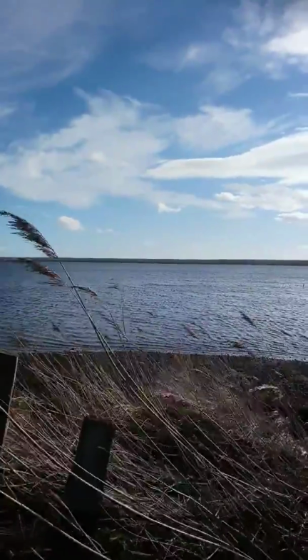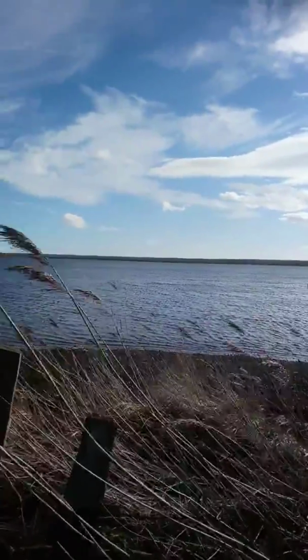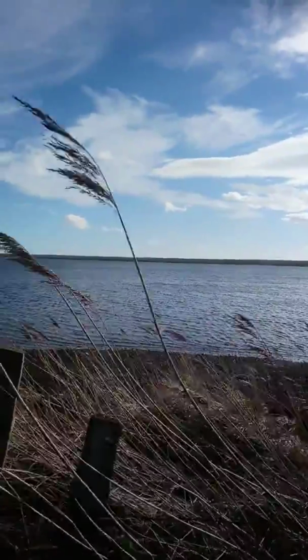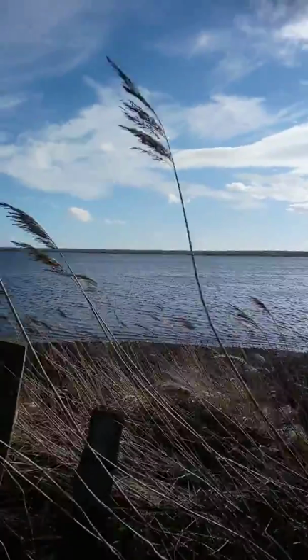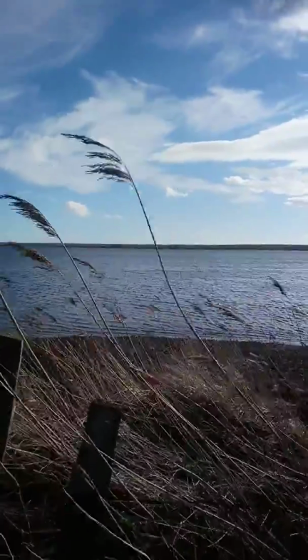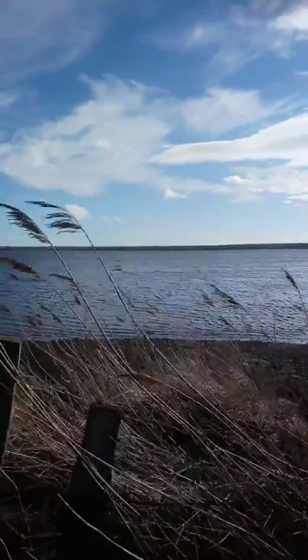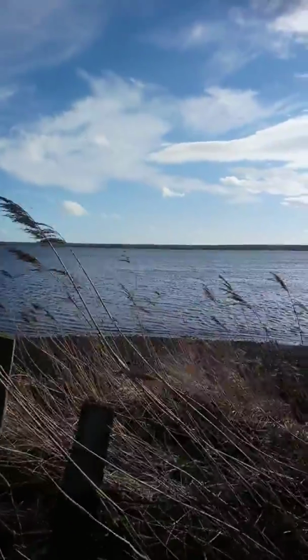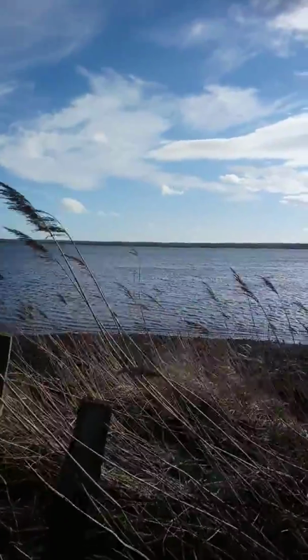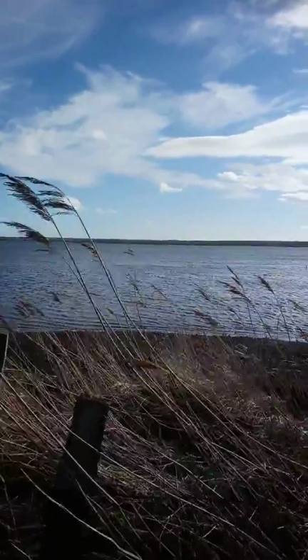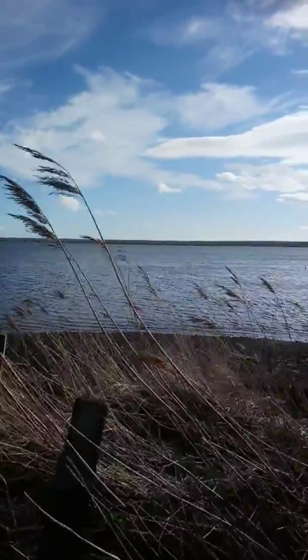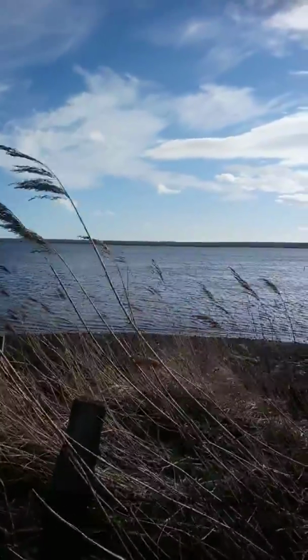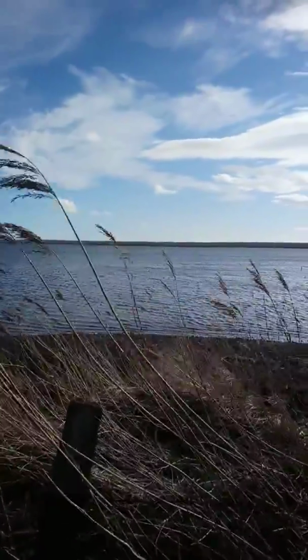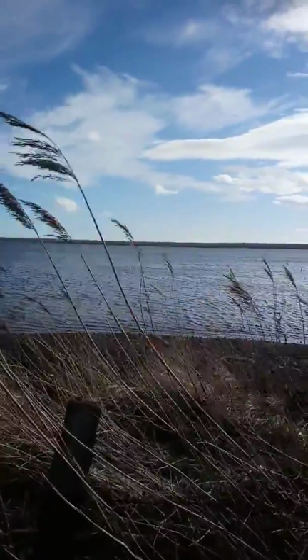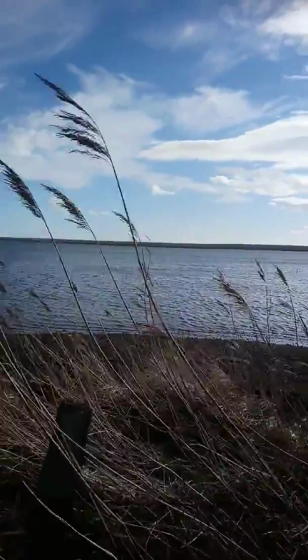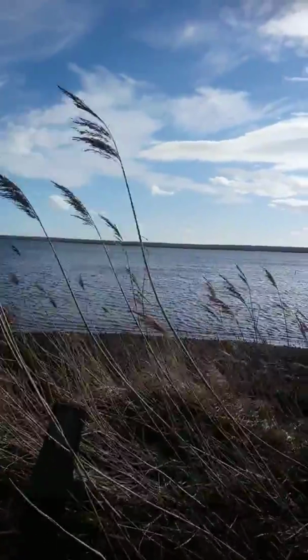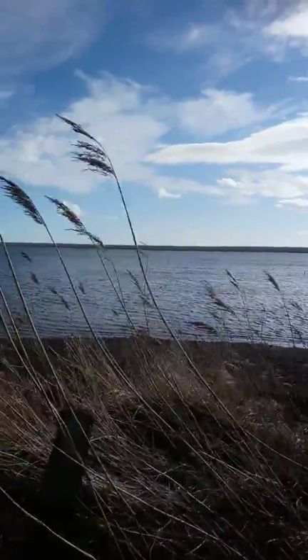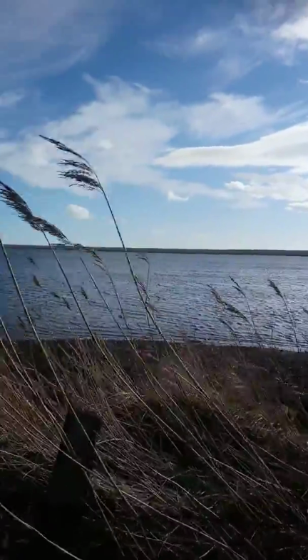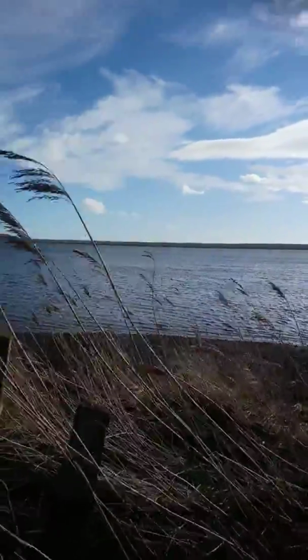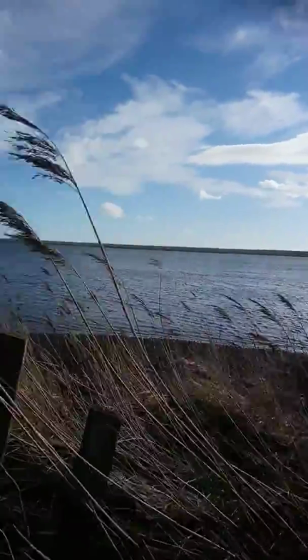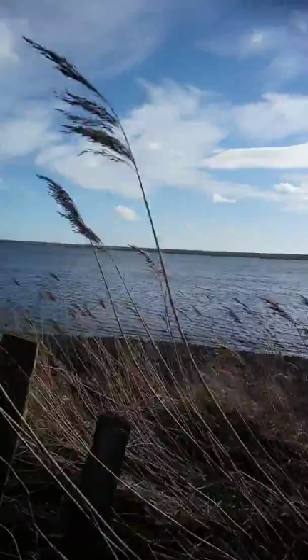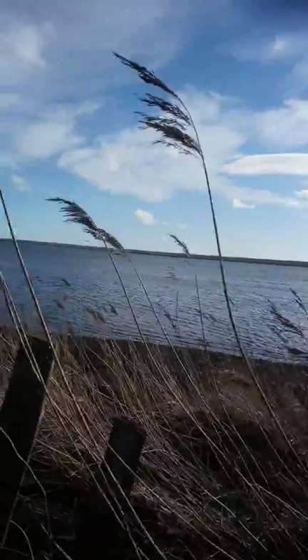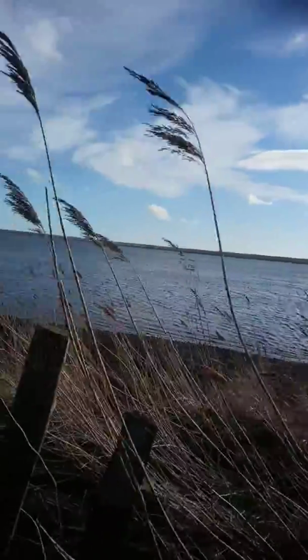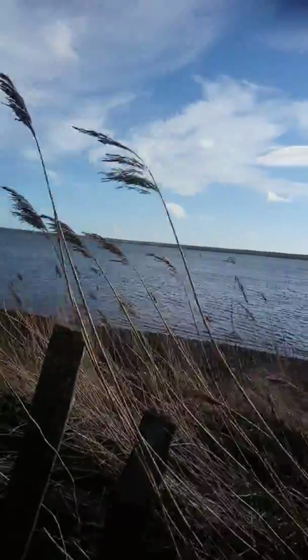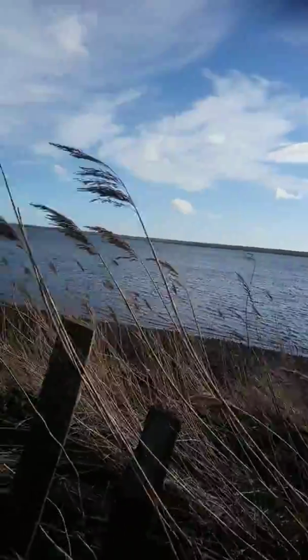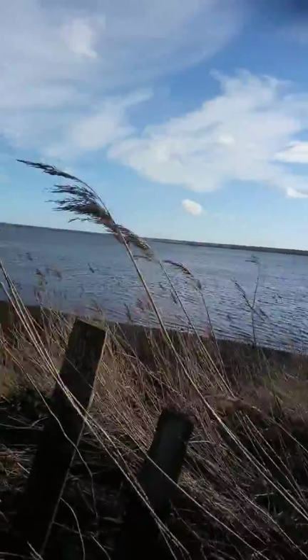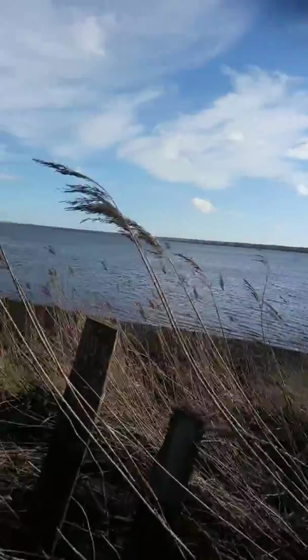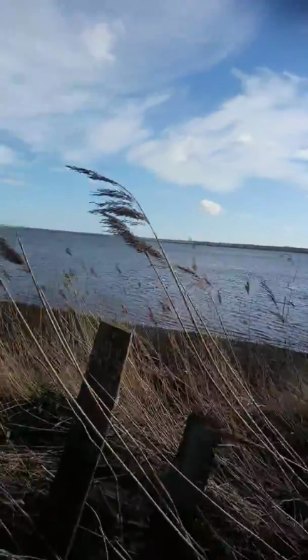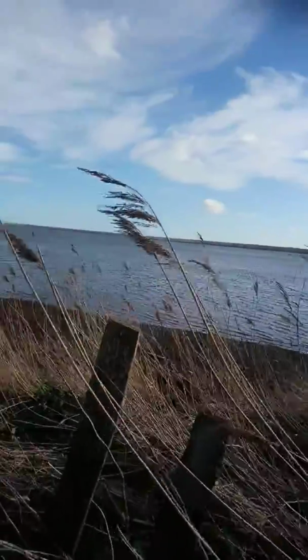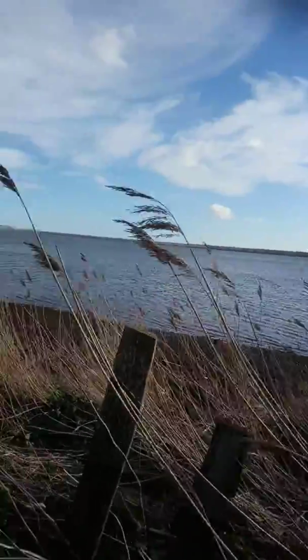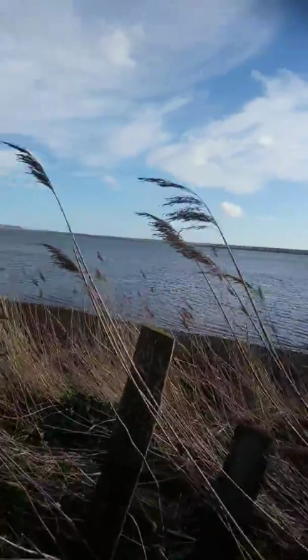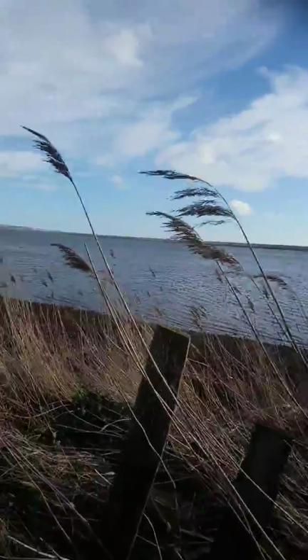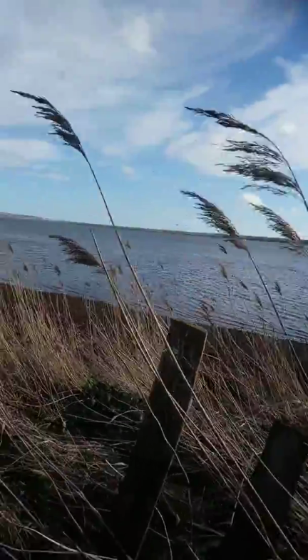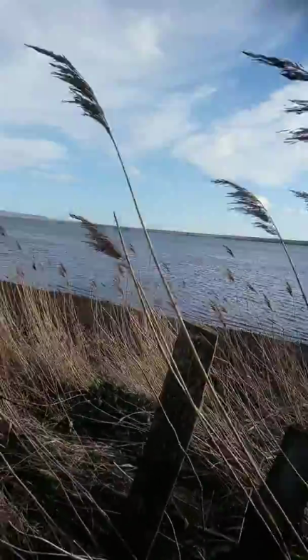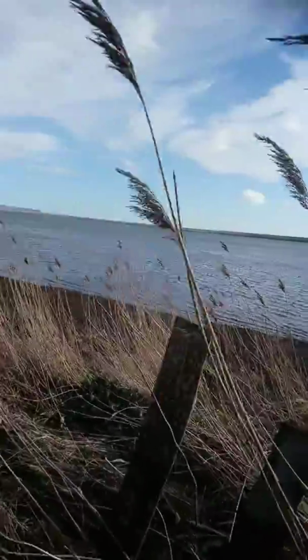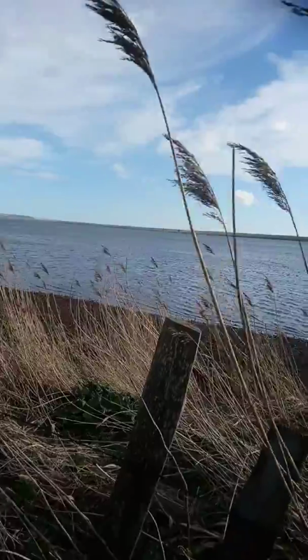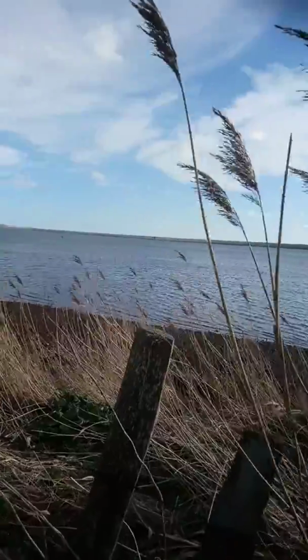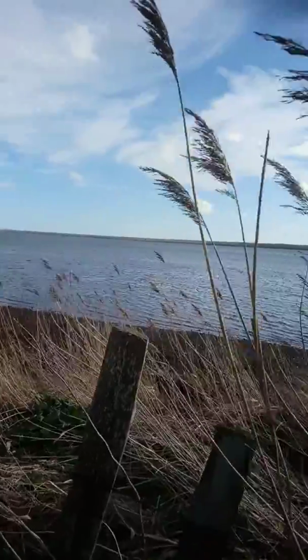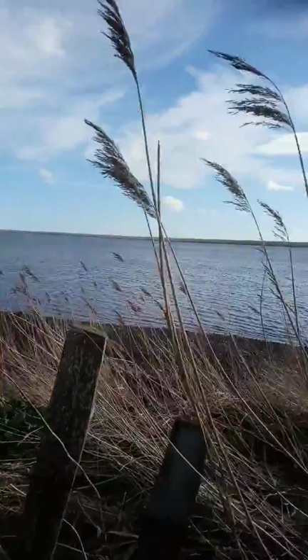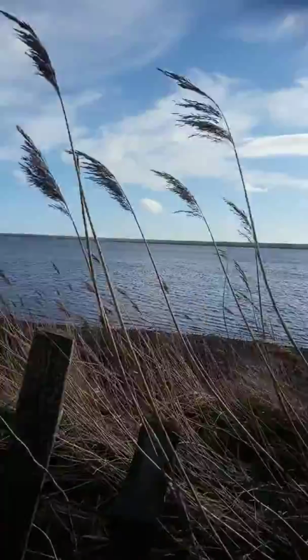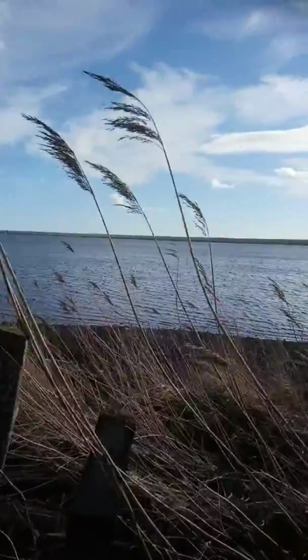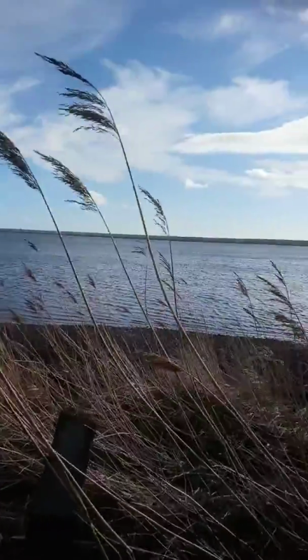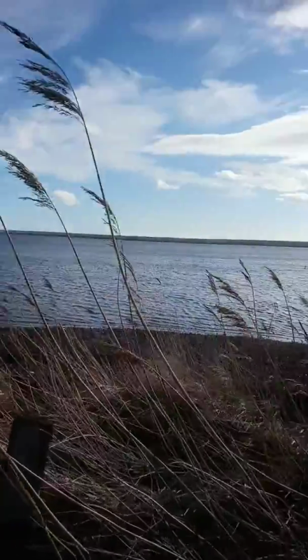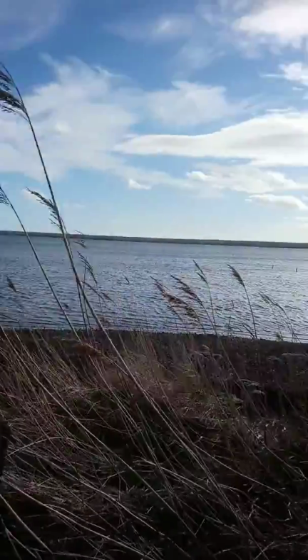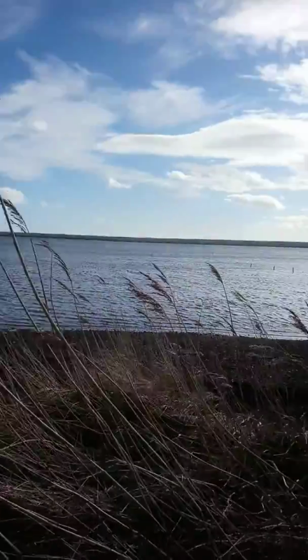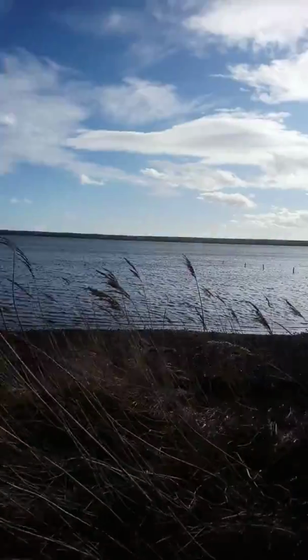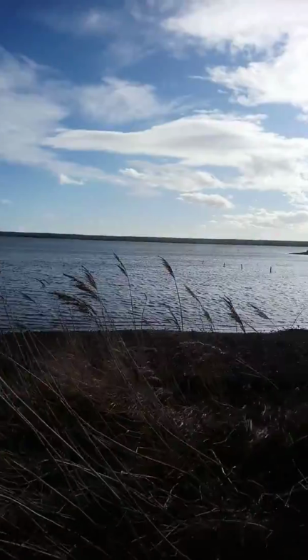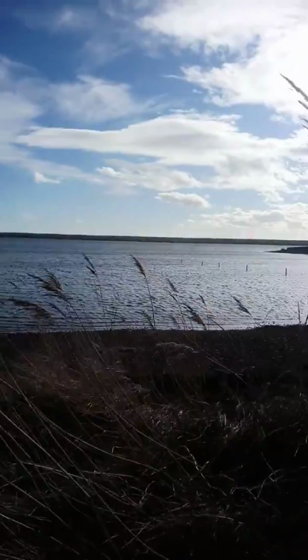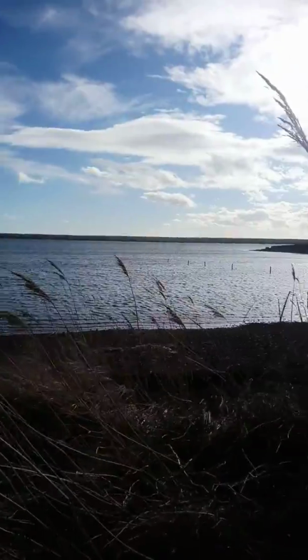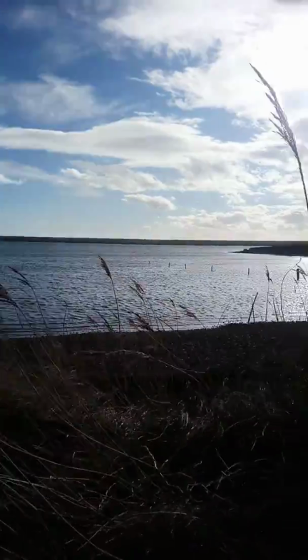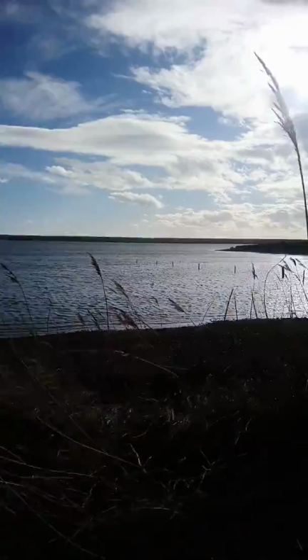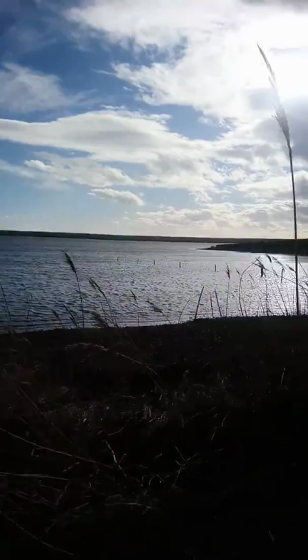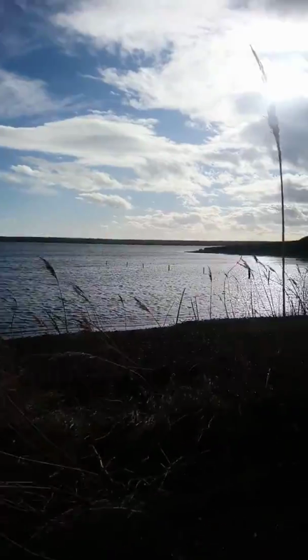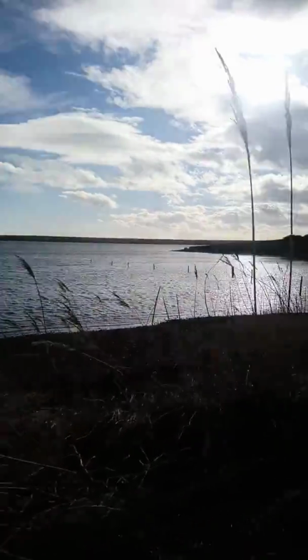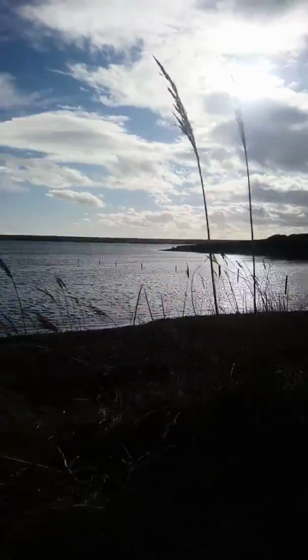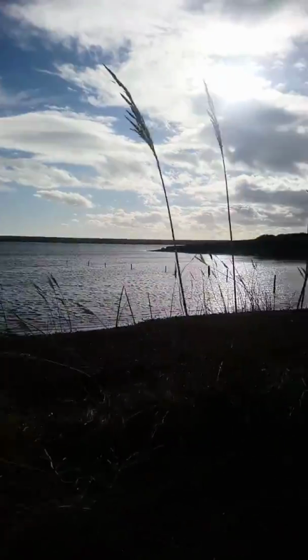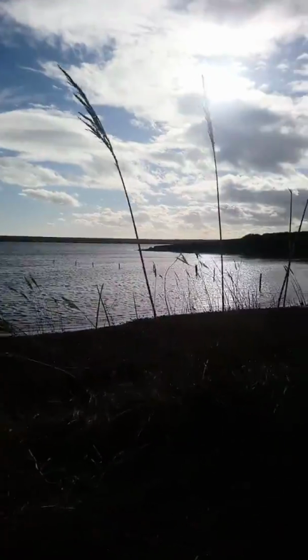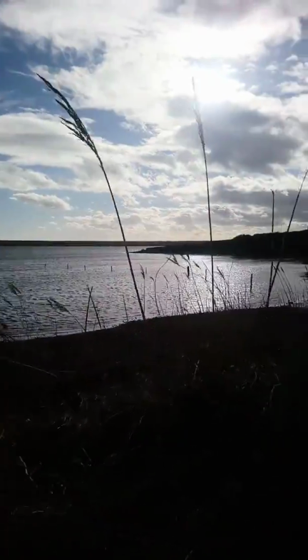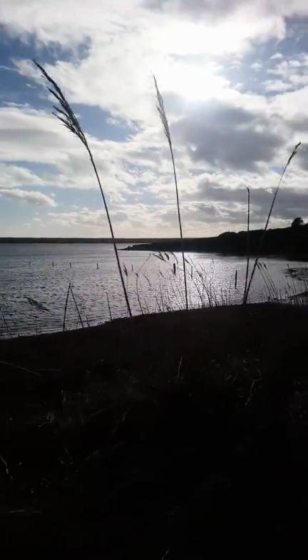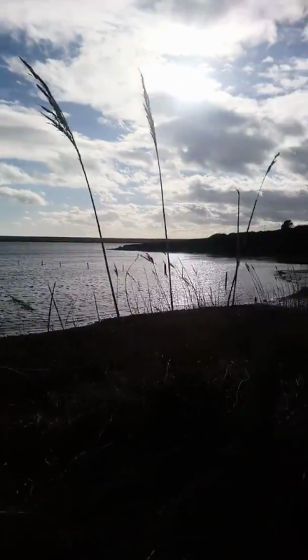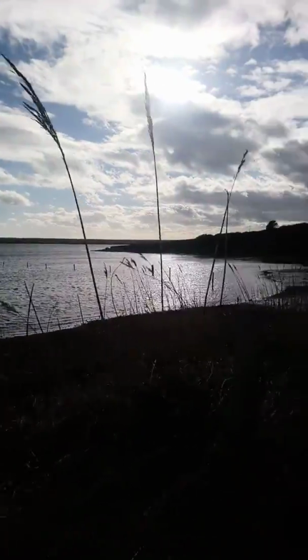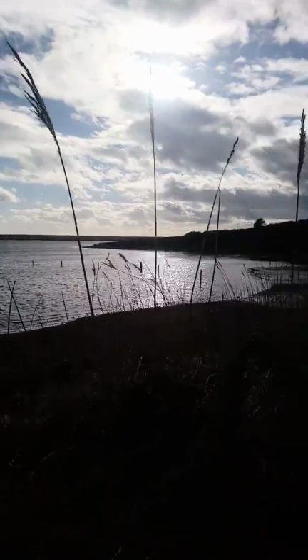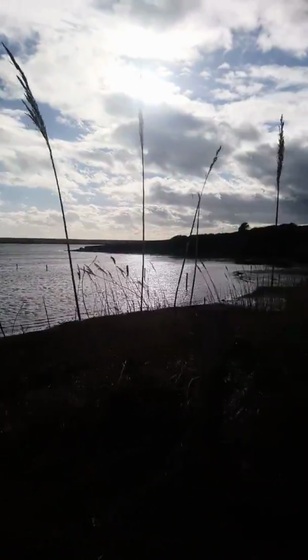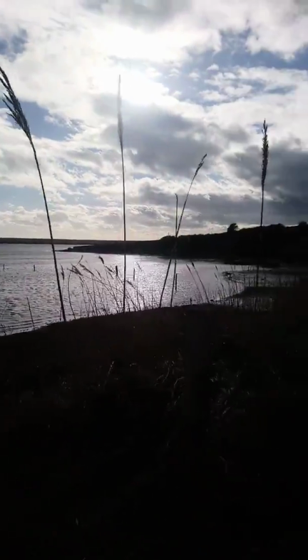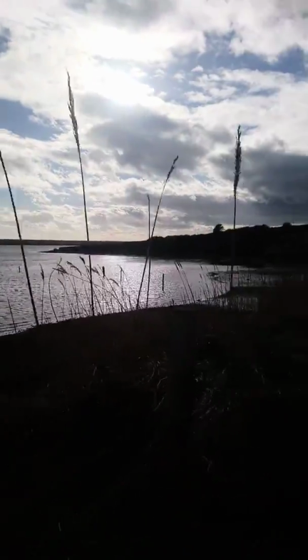Chesil Beach — you've actually got the sea, so I'll just turn you around a little bit. It's only going to be a short one this.